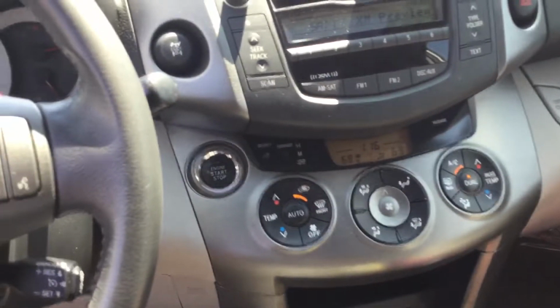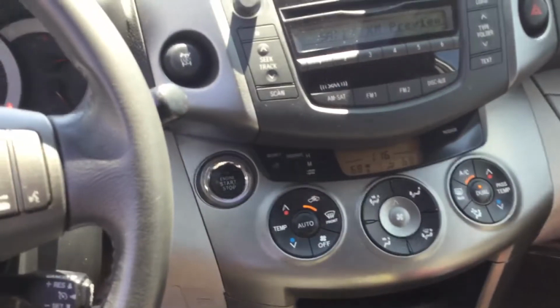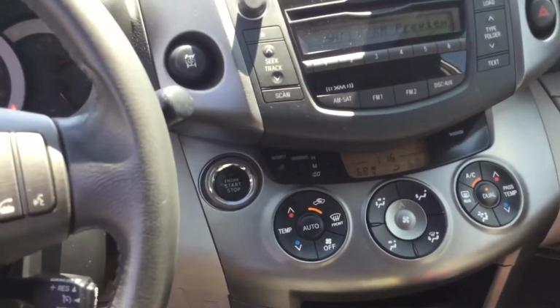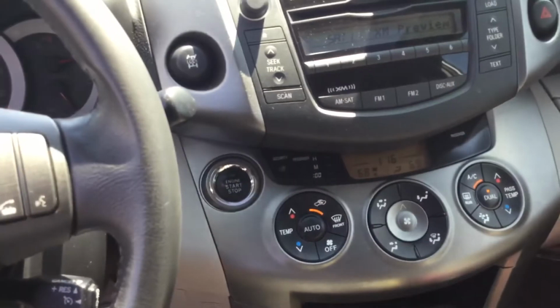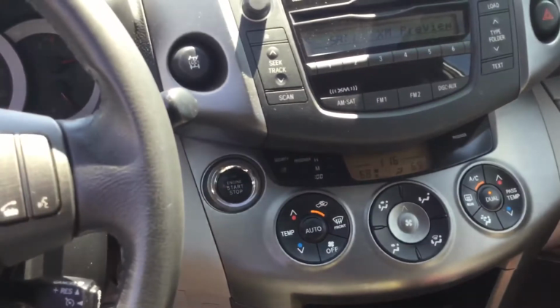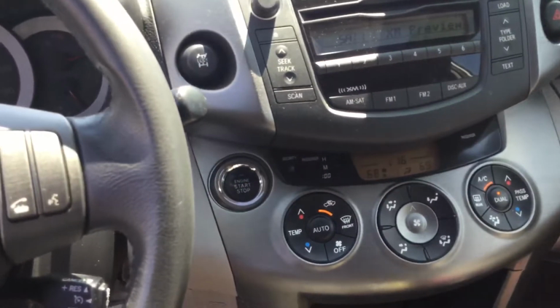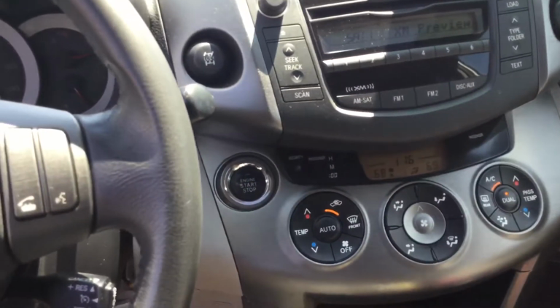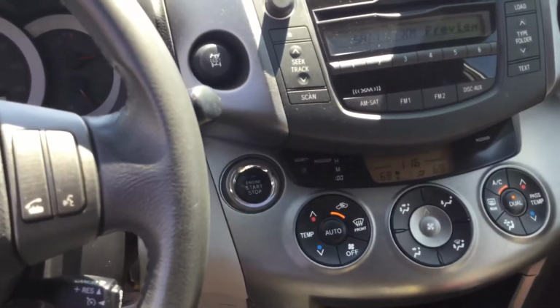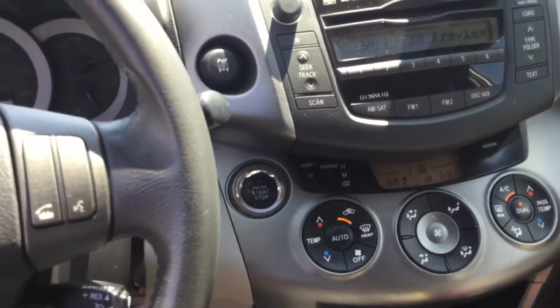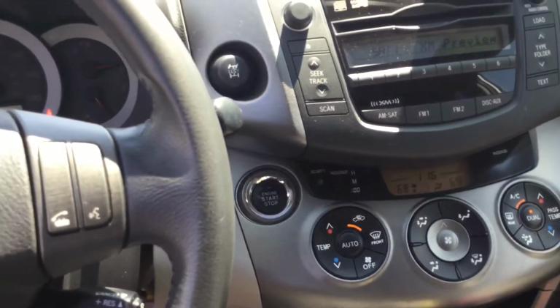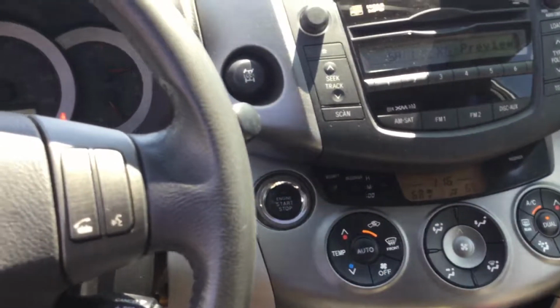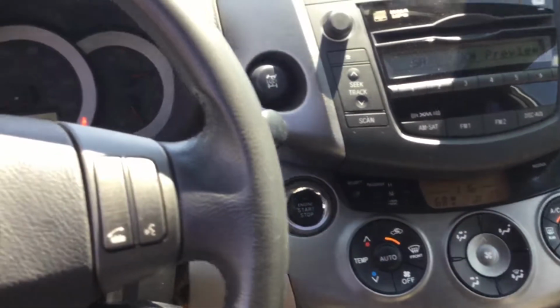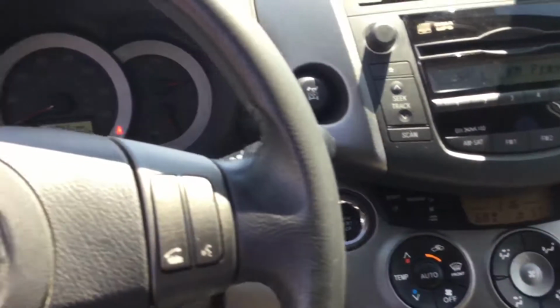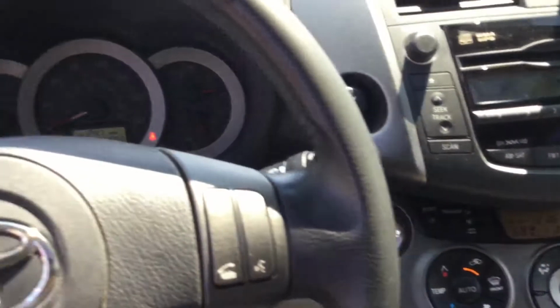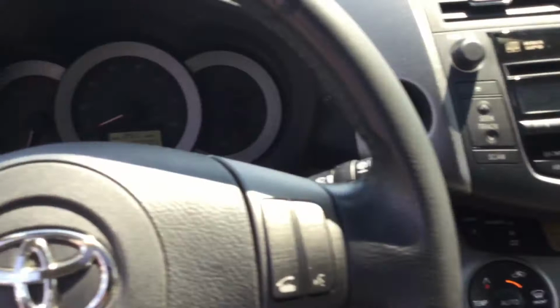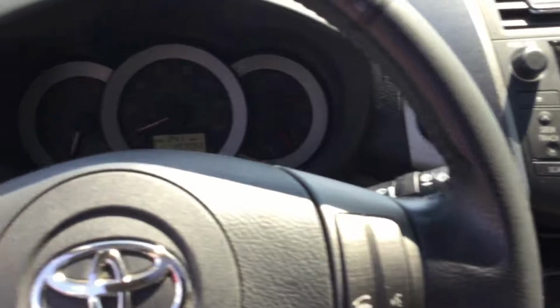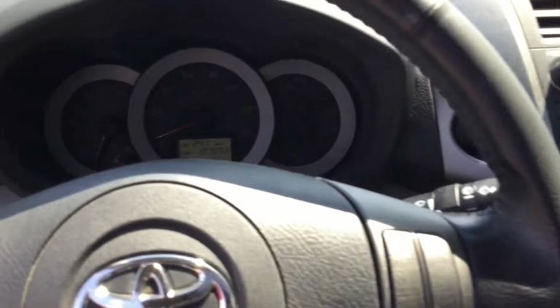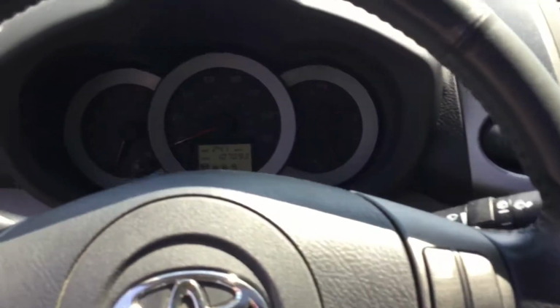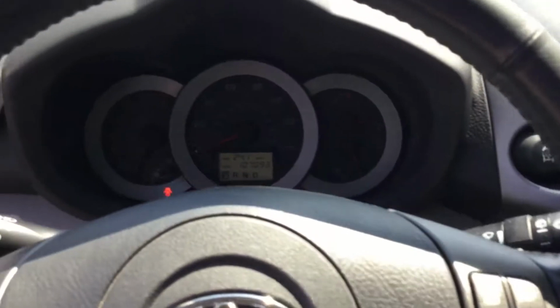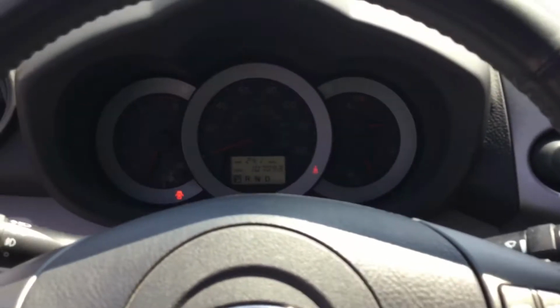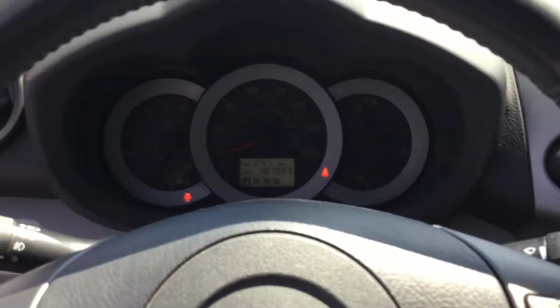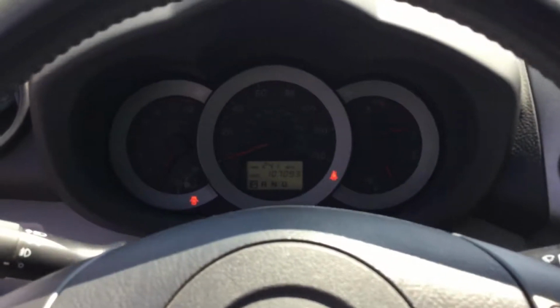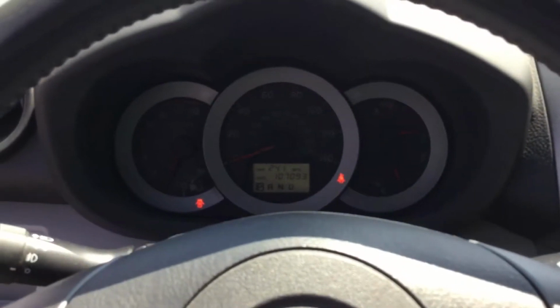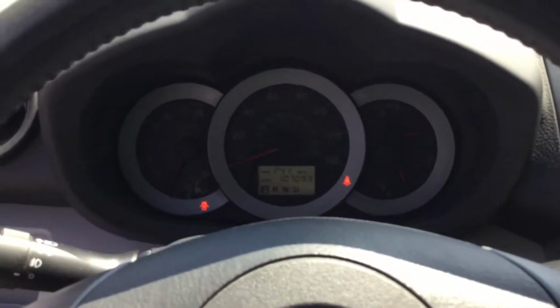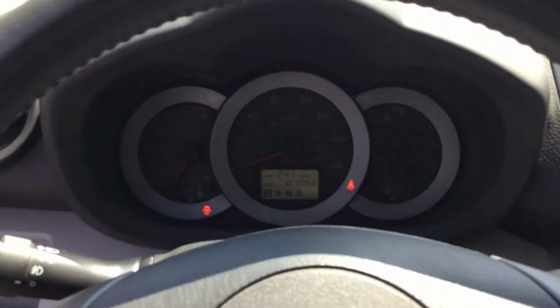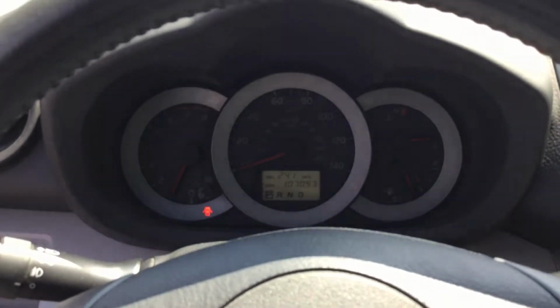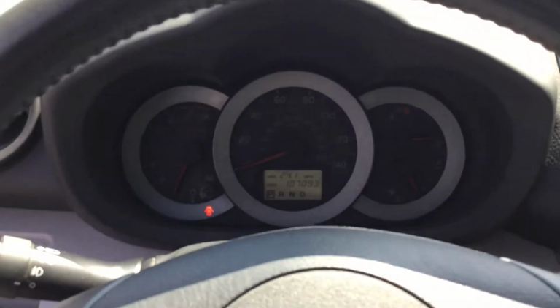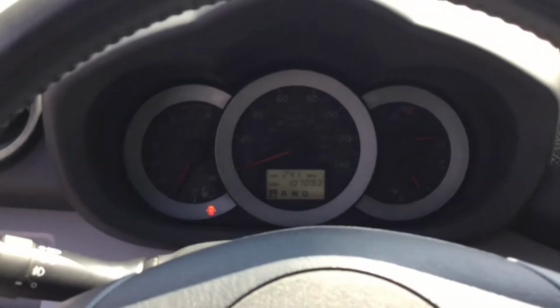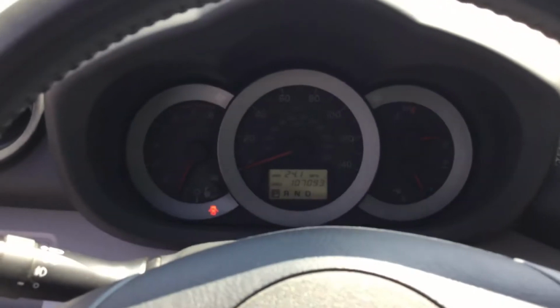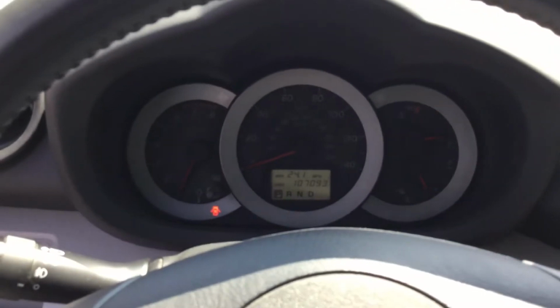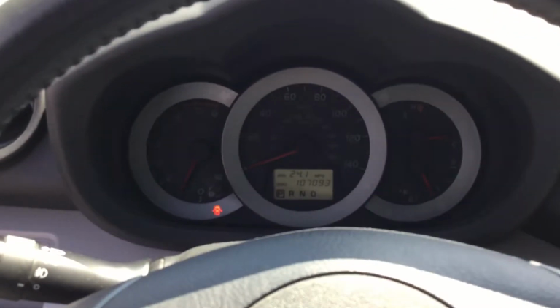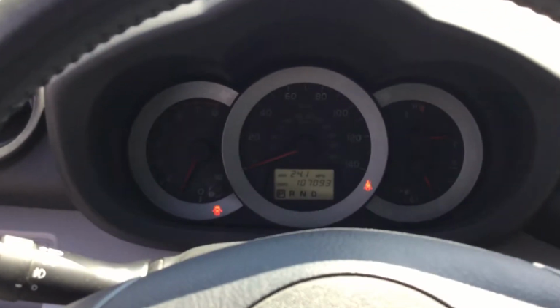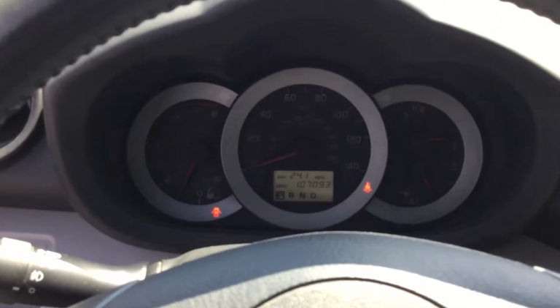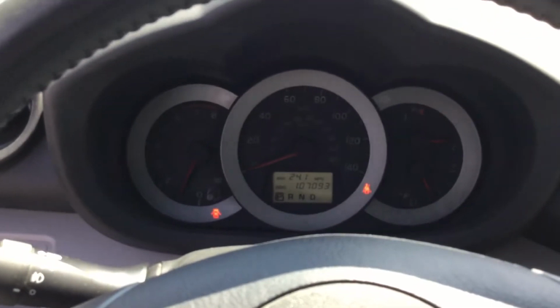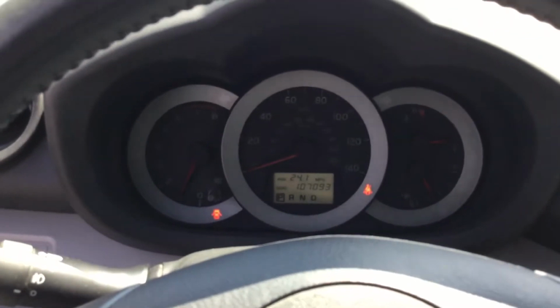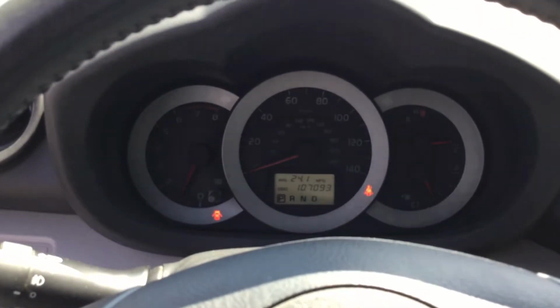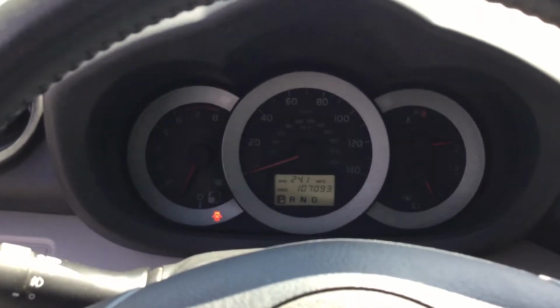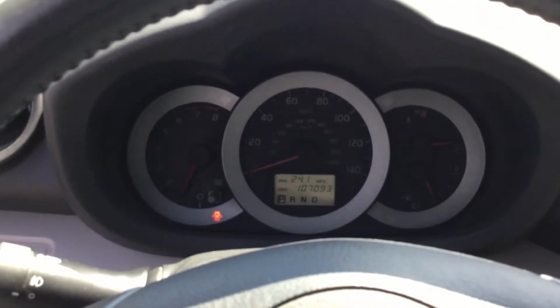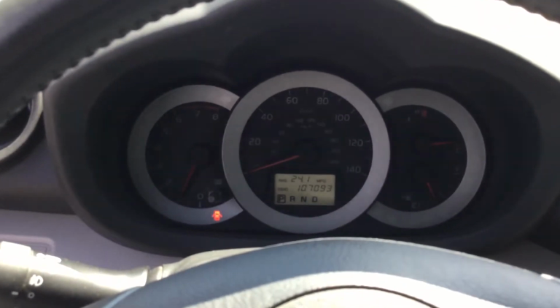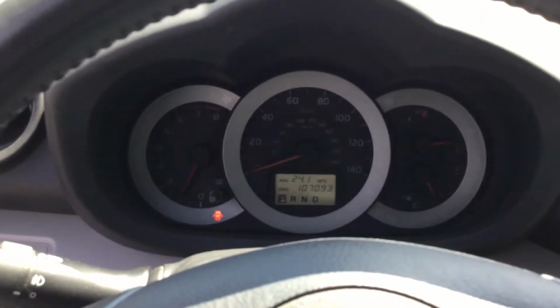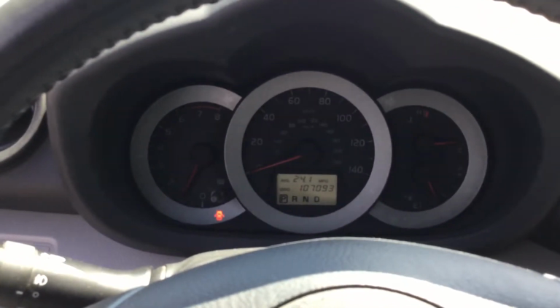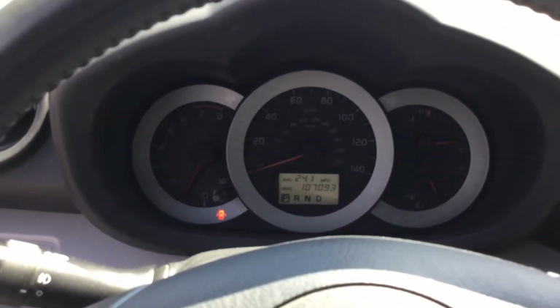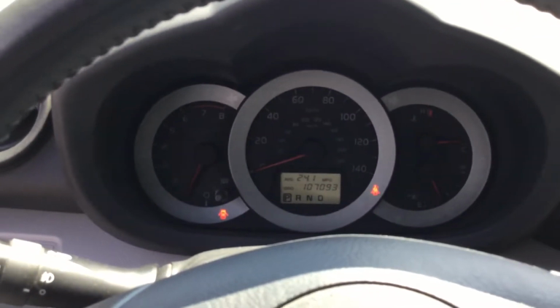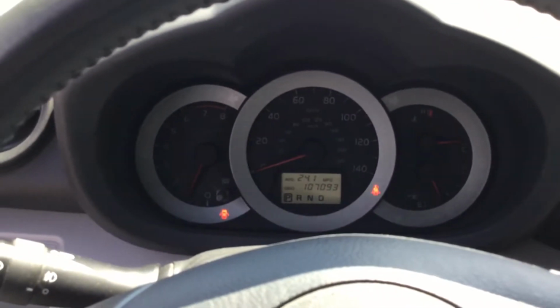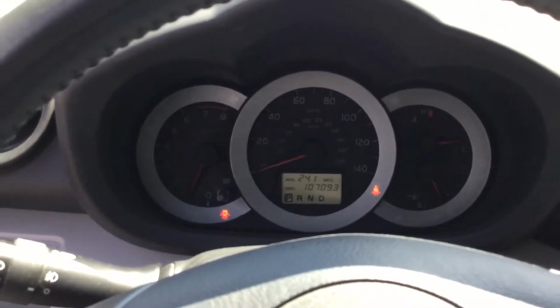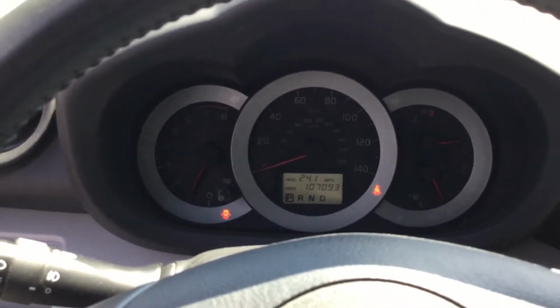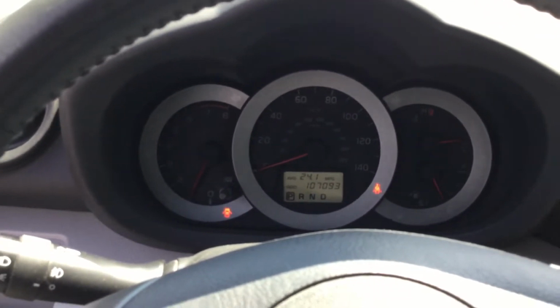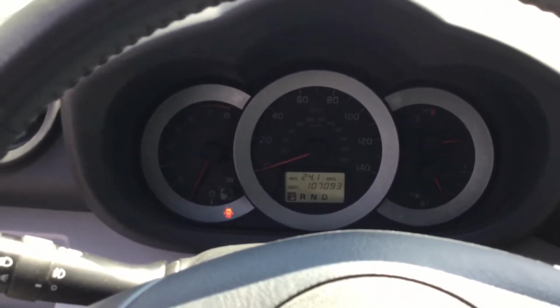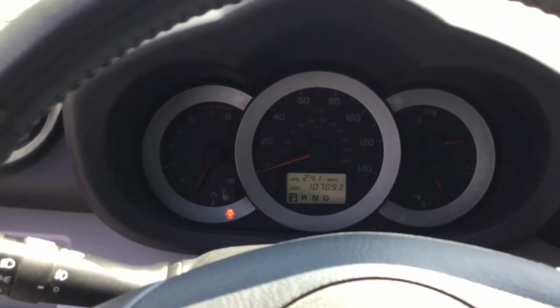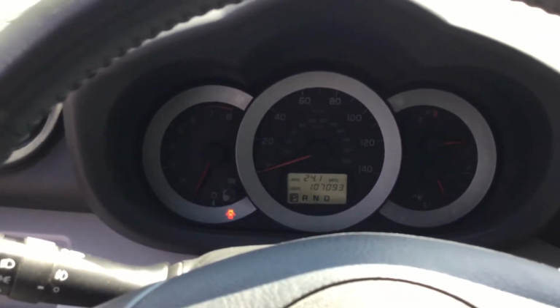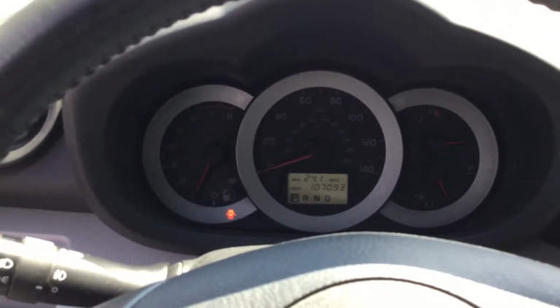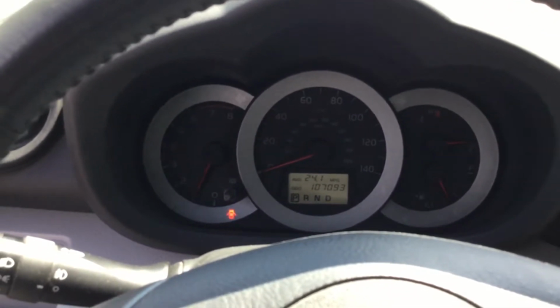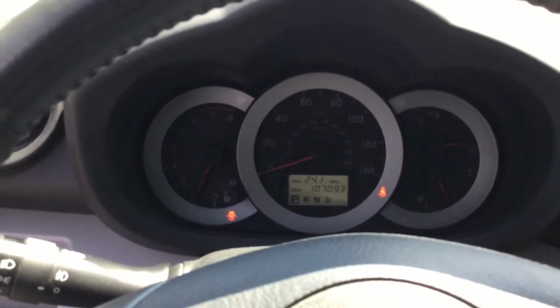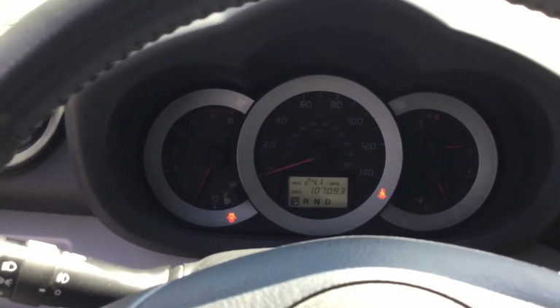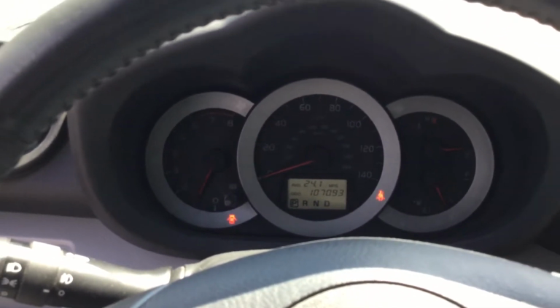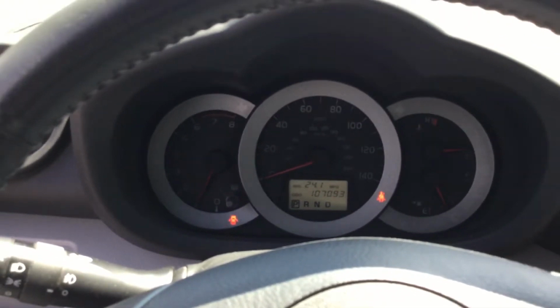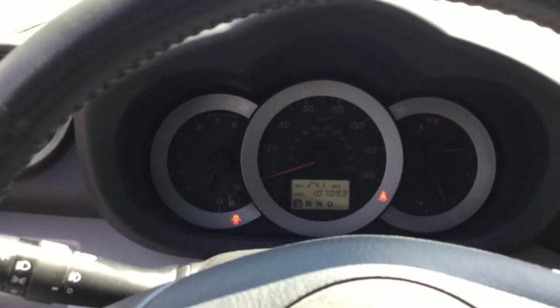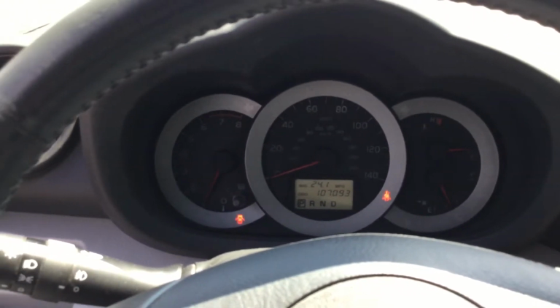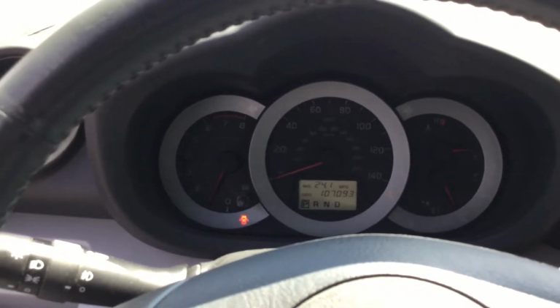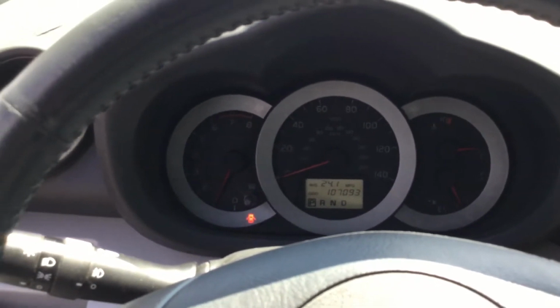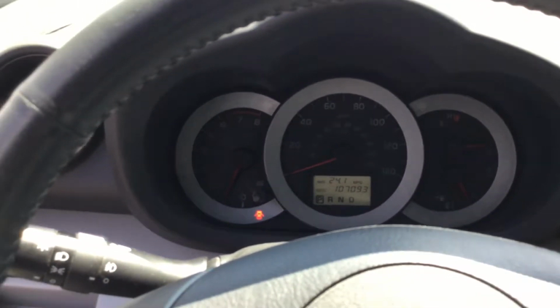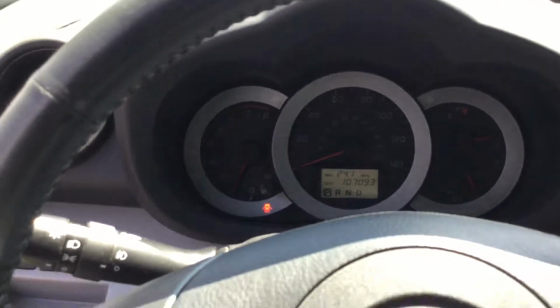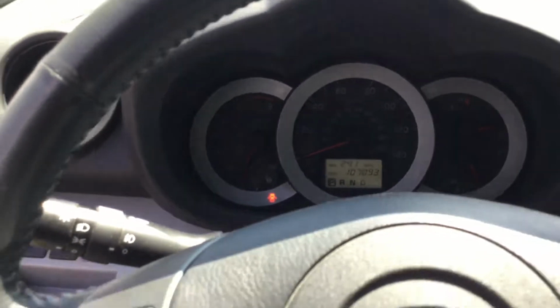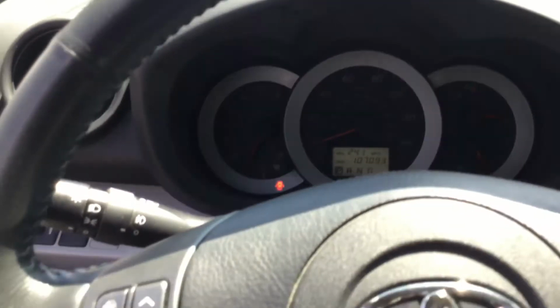It has the push start. It only has 107,000 miles.